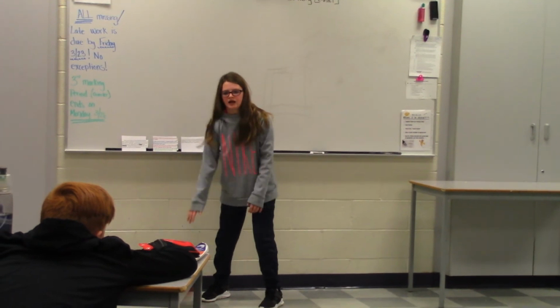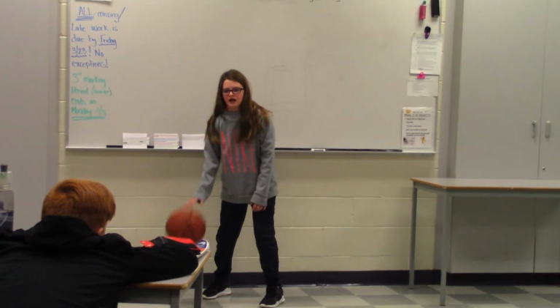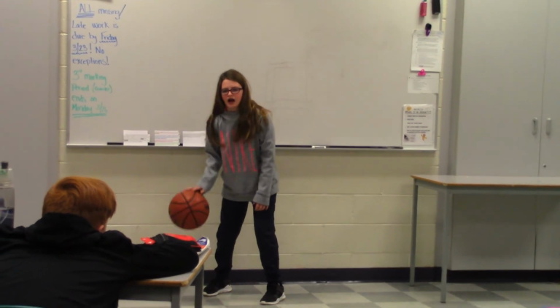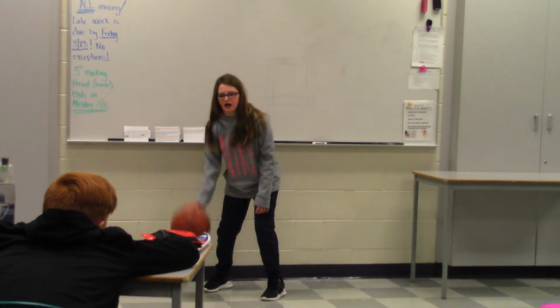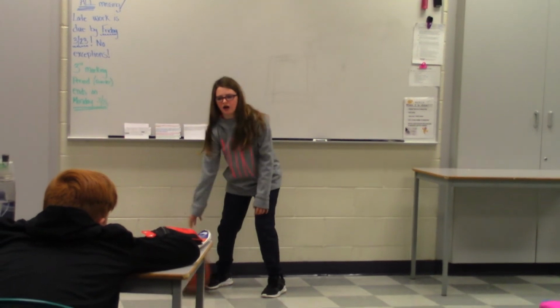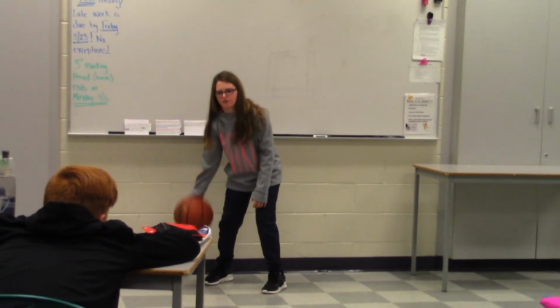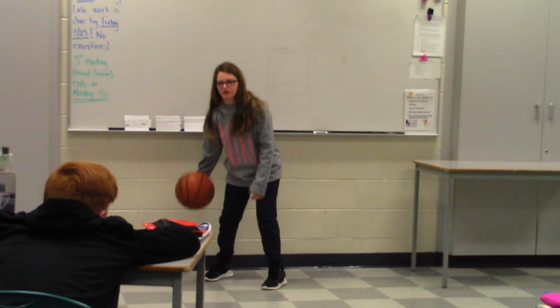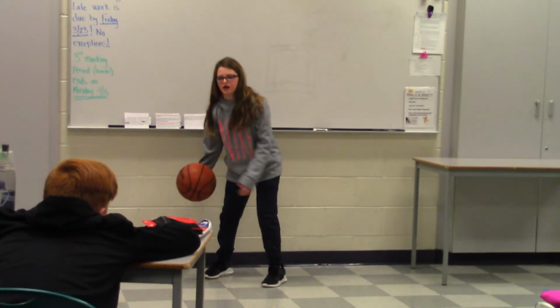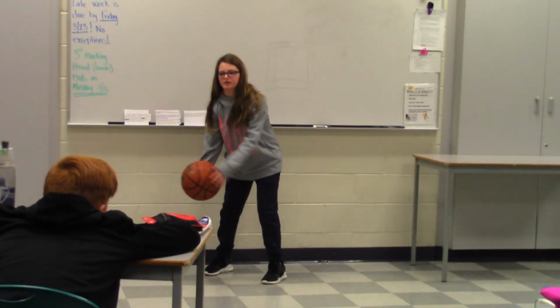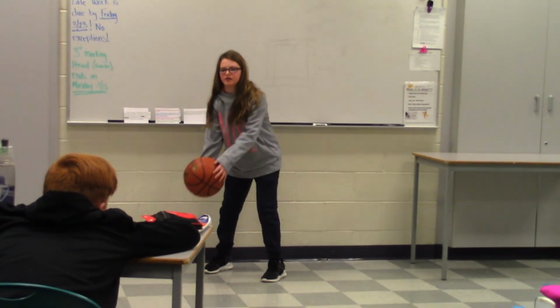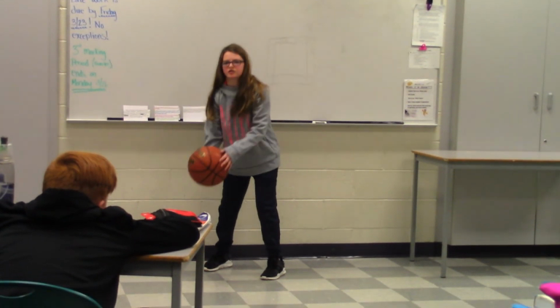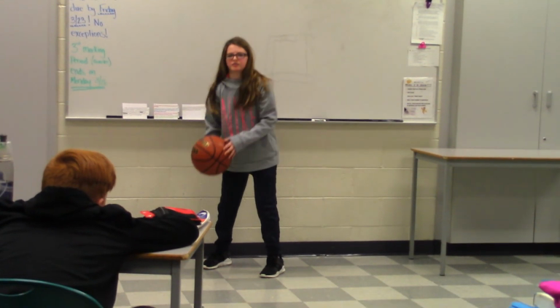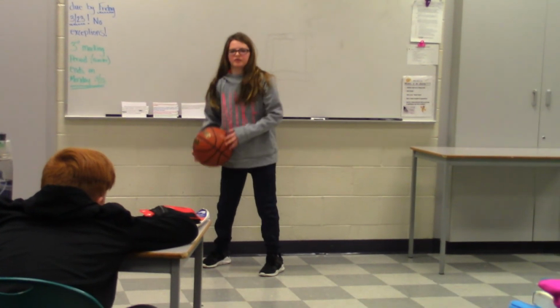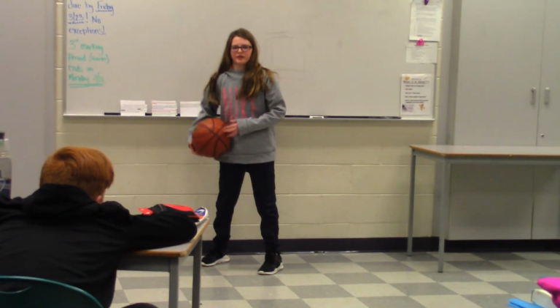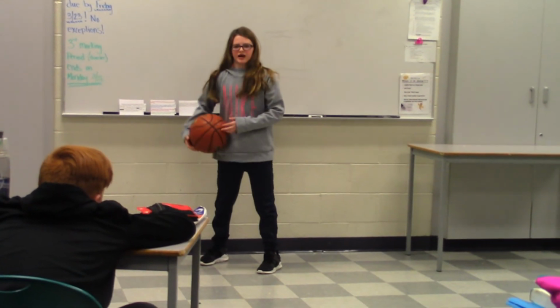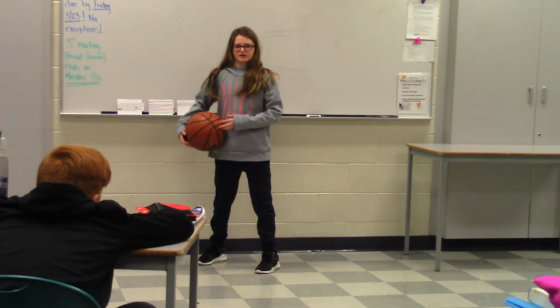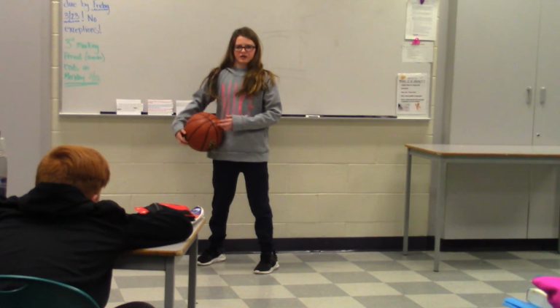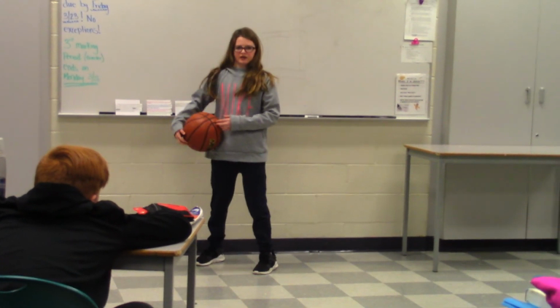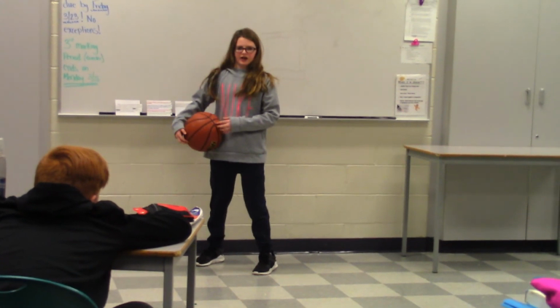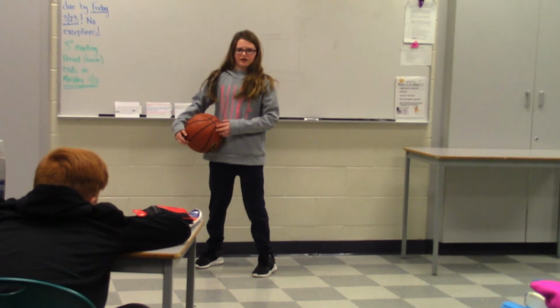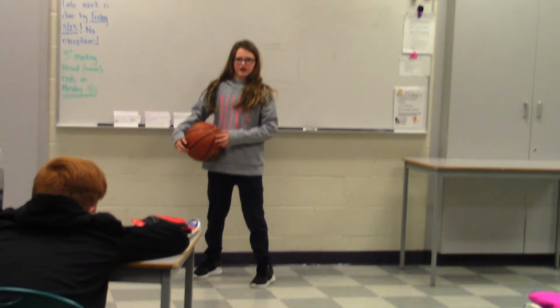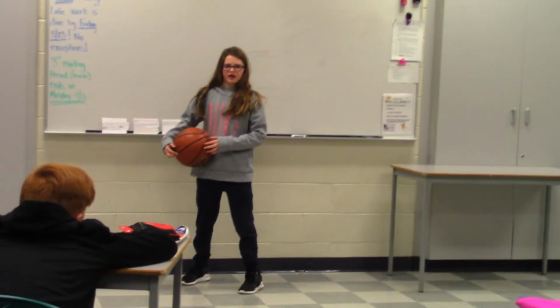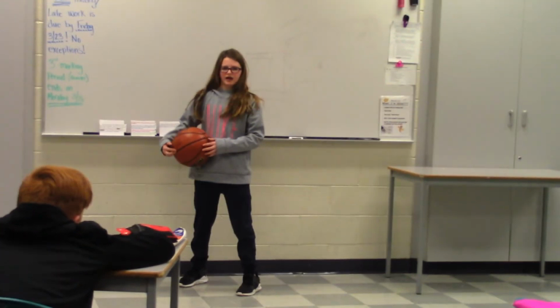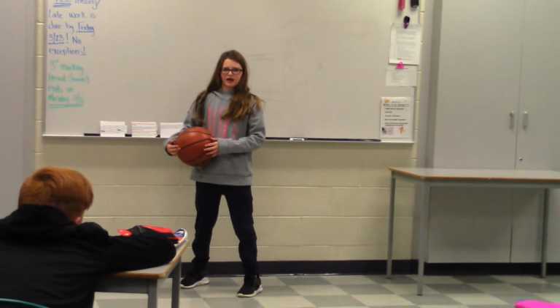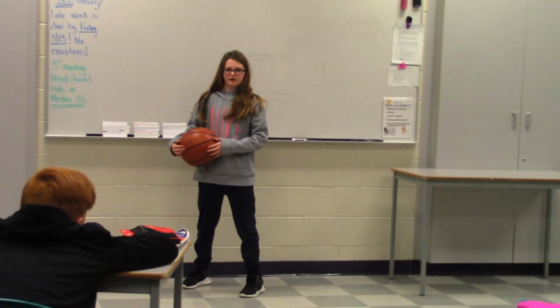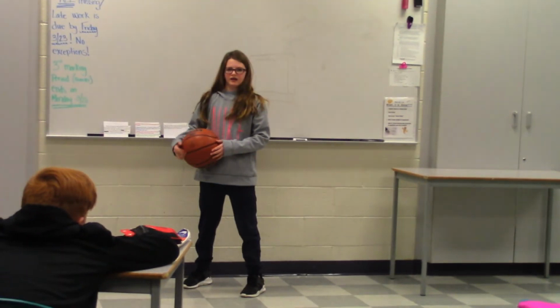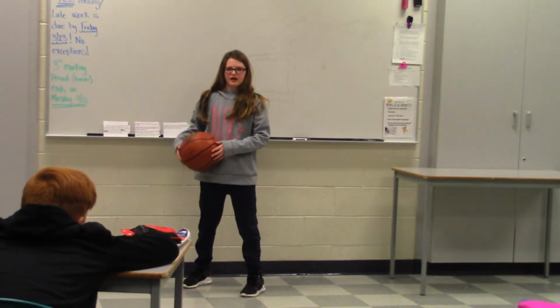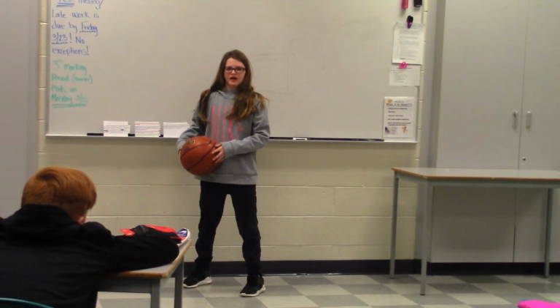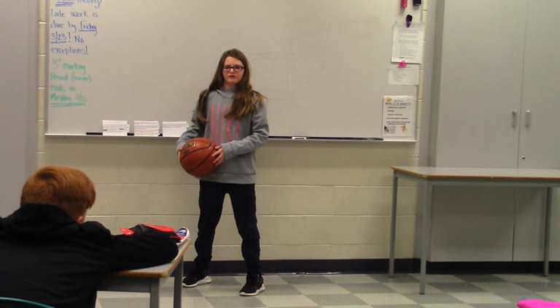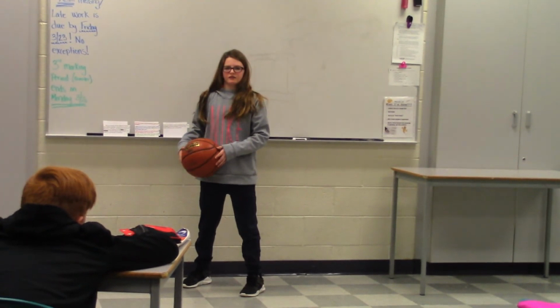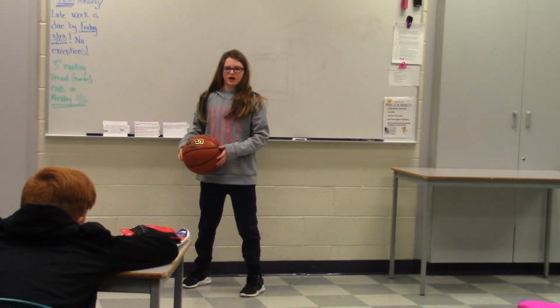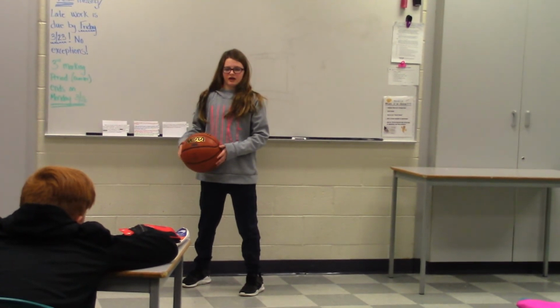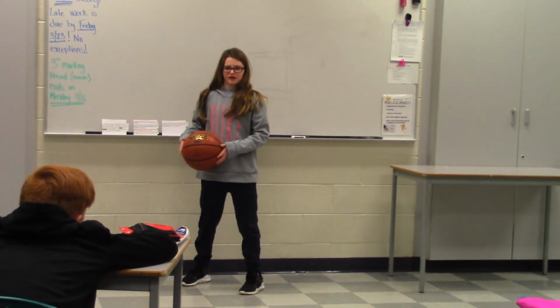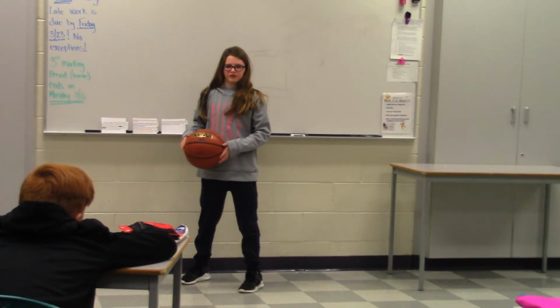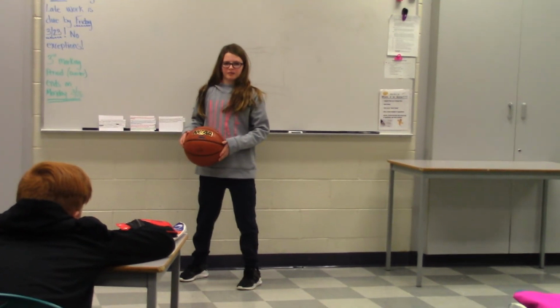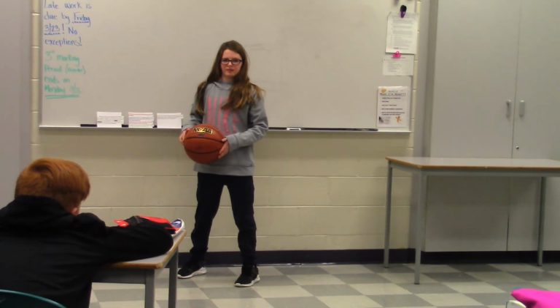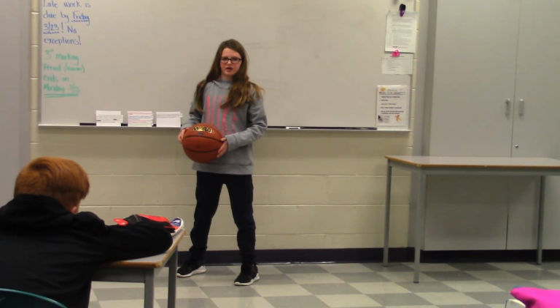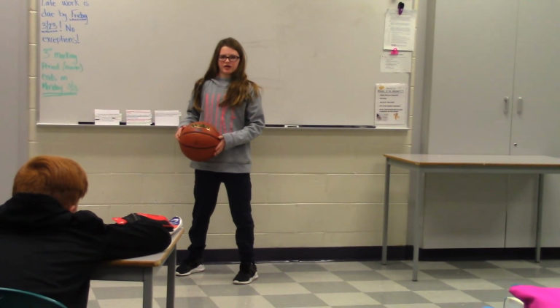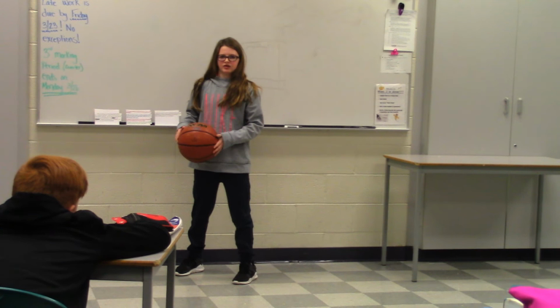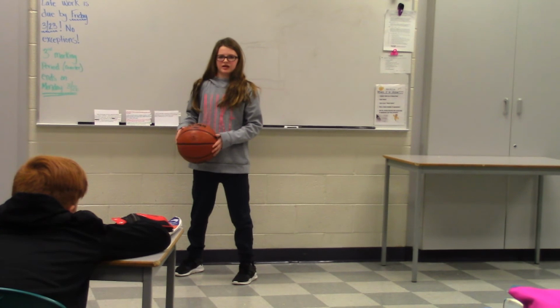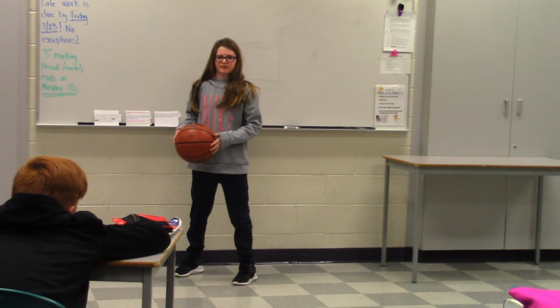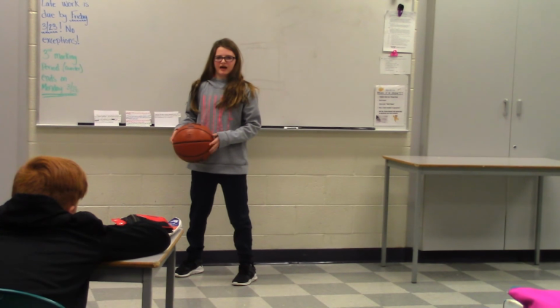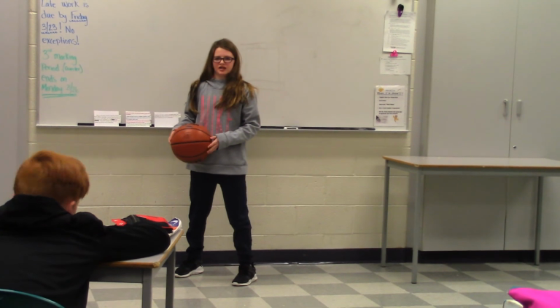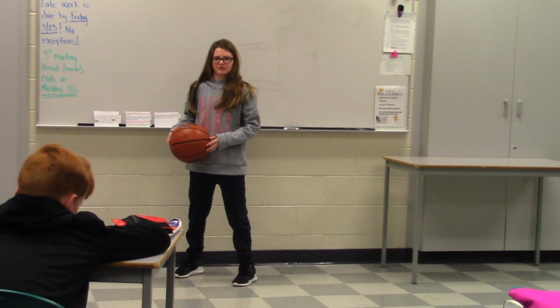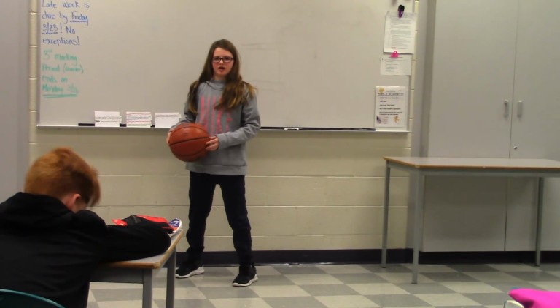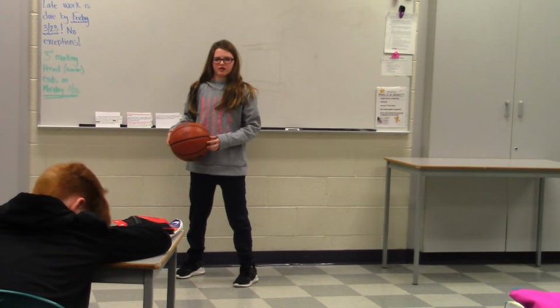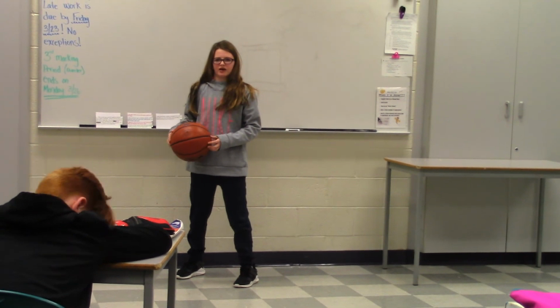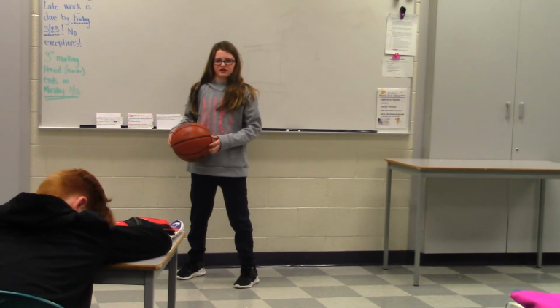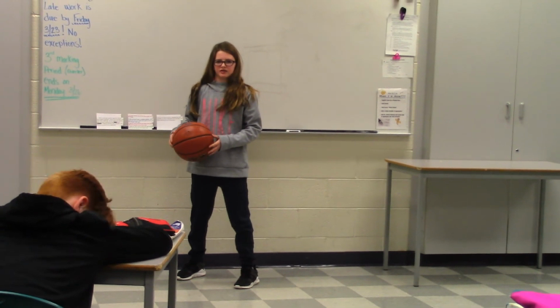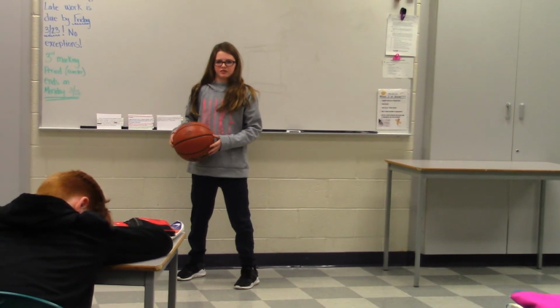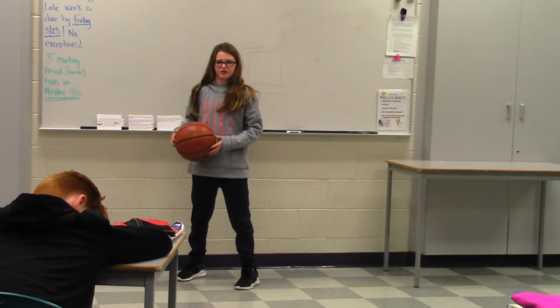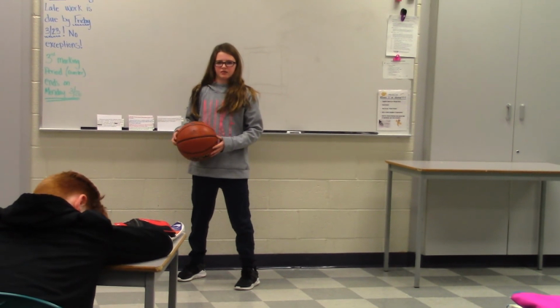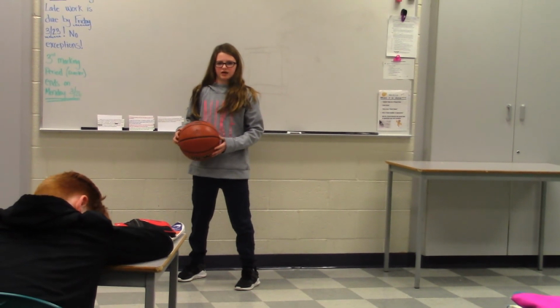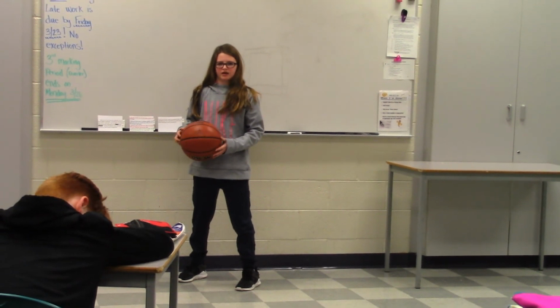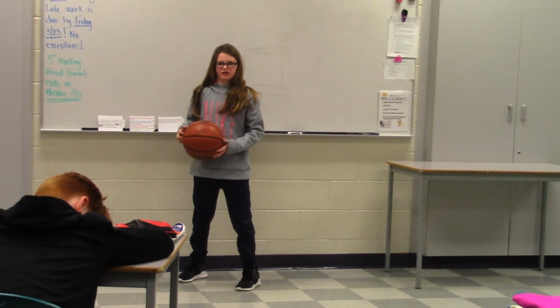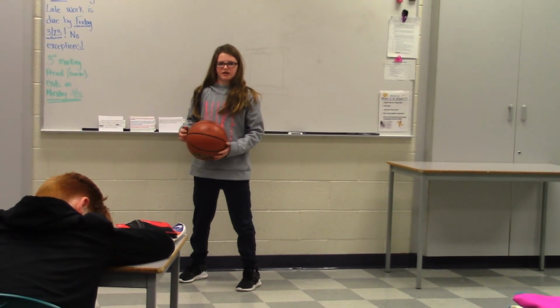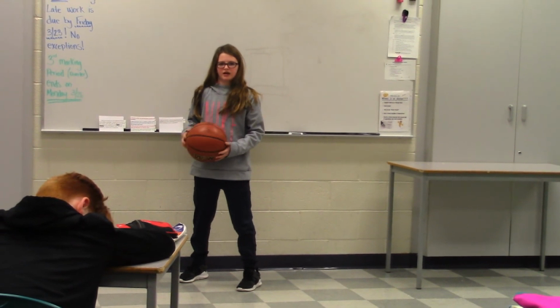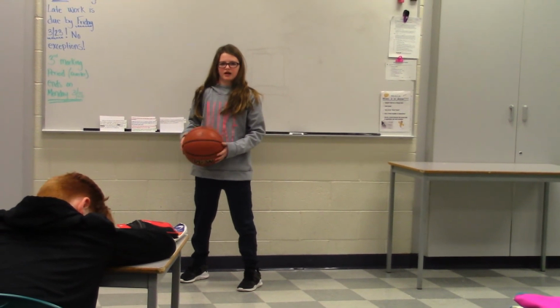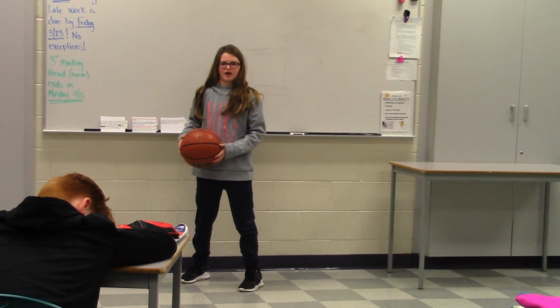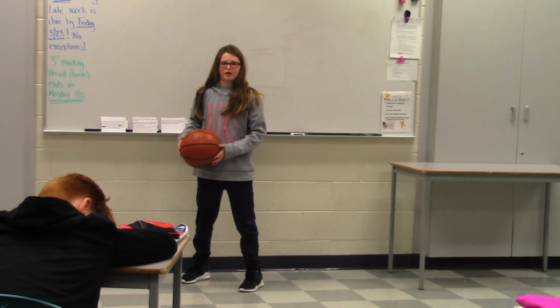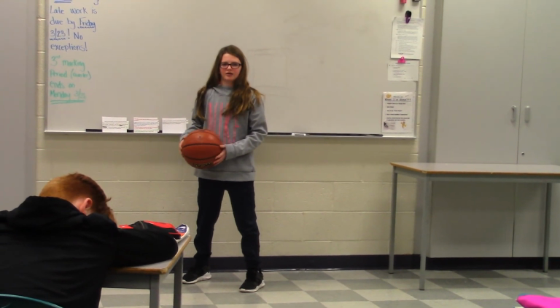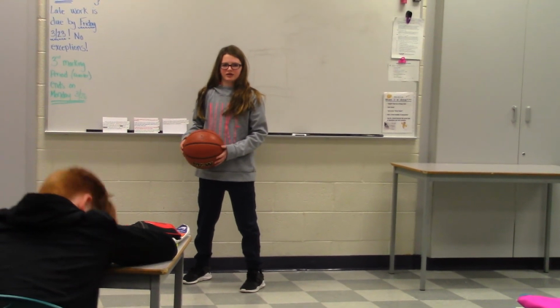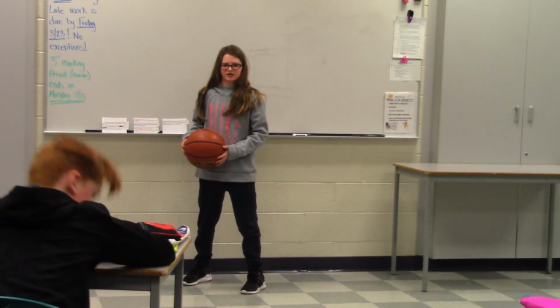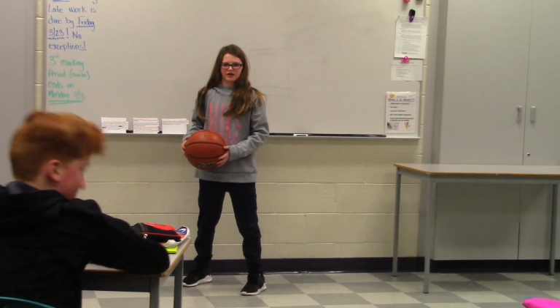I hope you are able to dribble a basketball now. And remember, you need a basketball or else this won't work. I hope you enjoy.